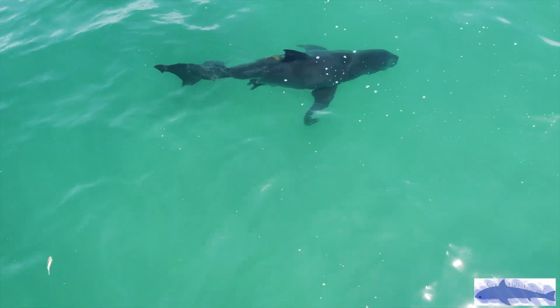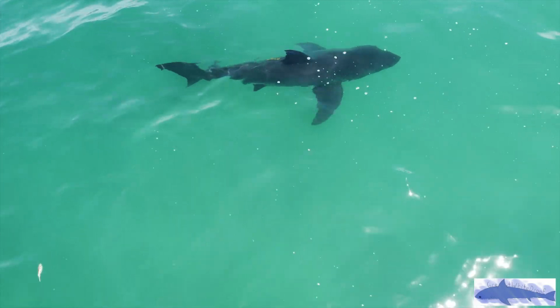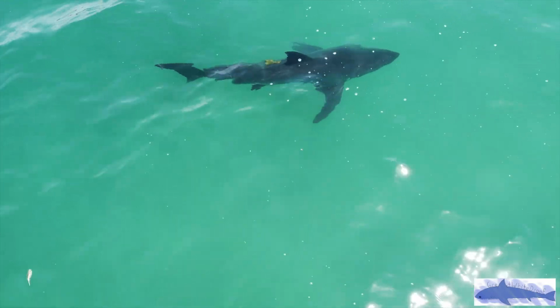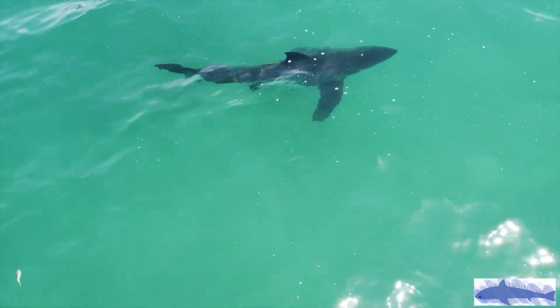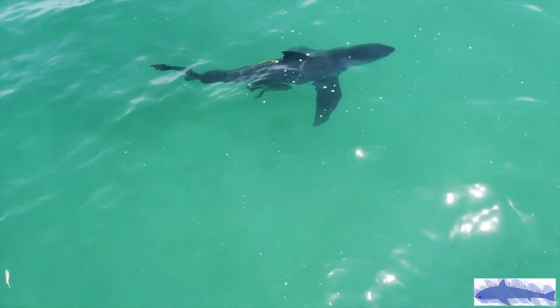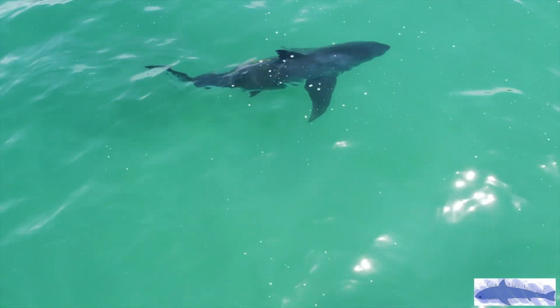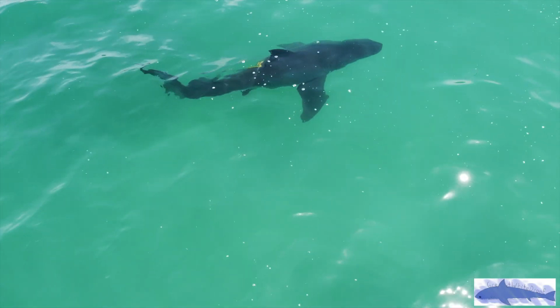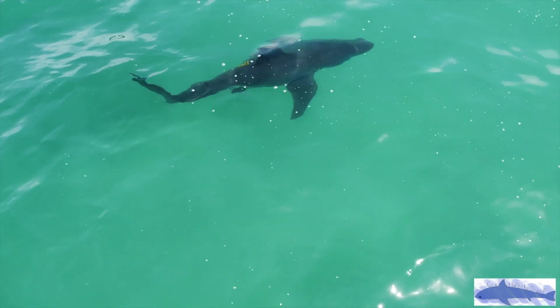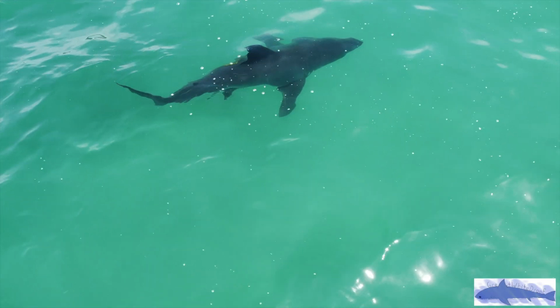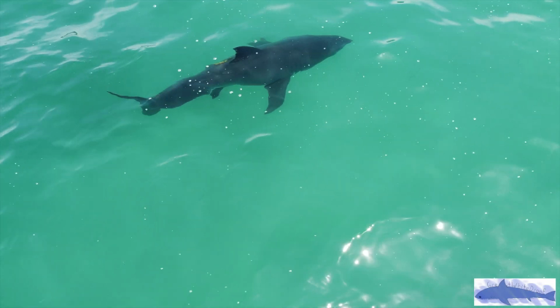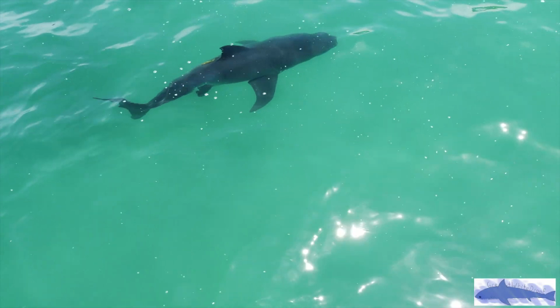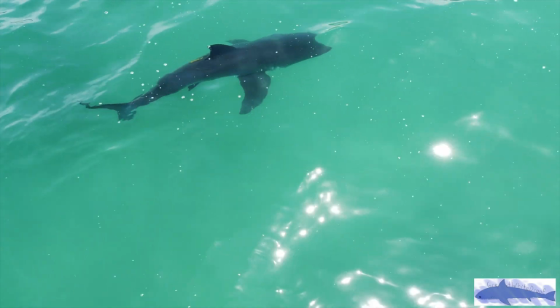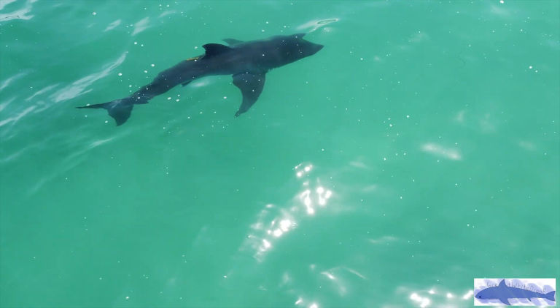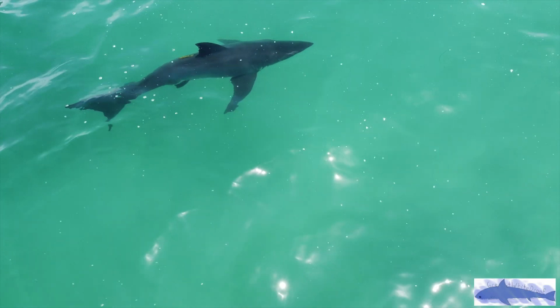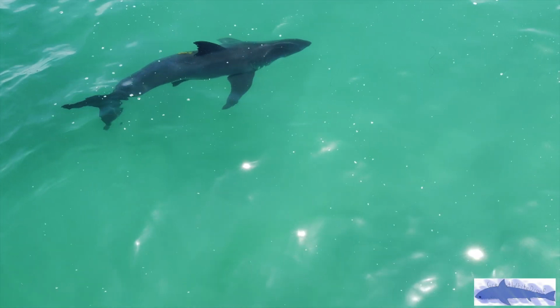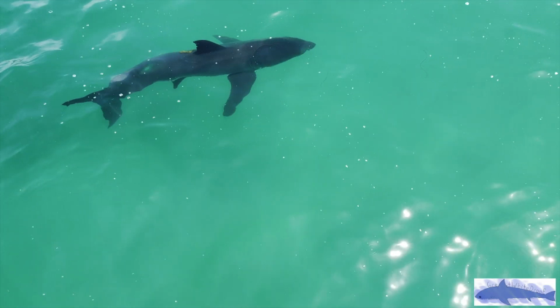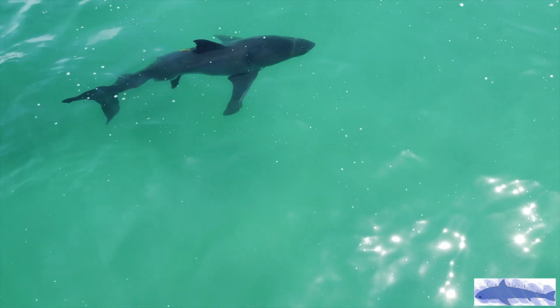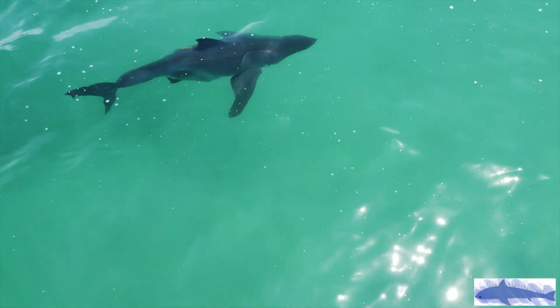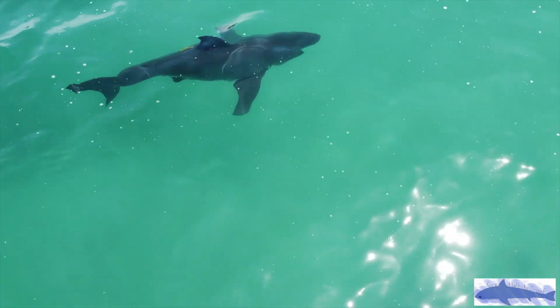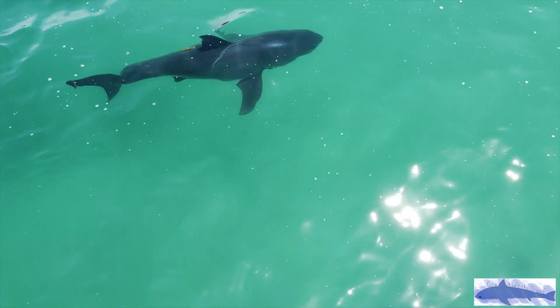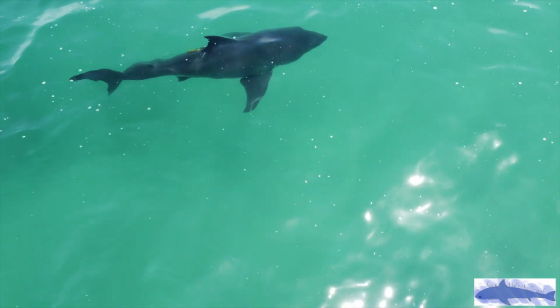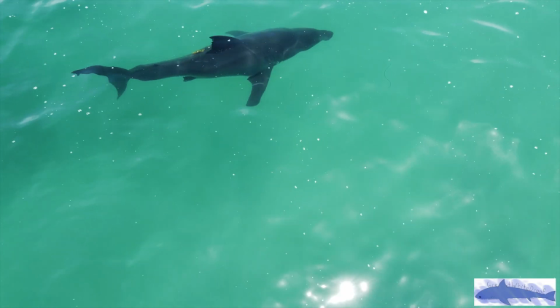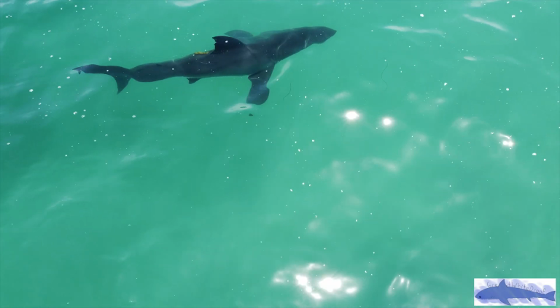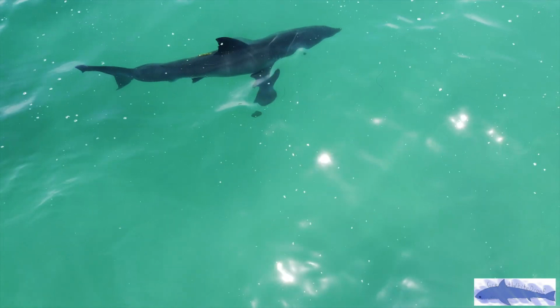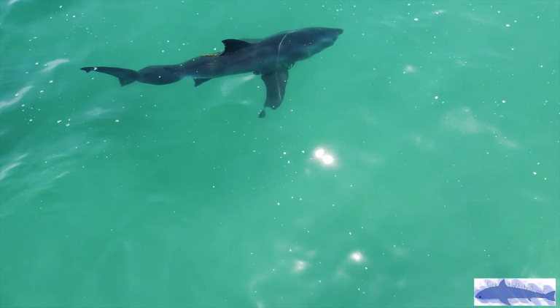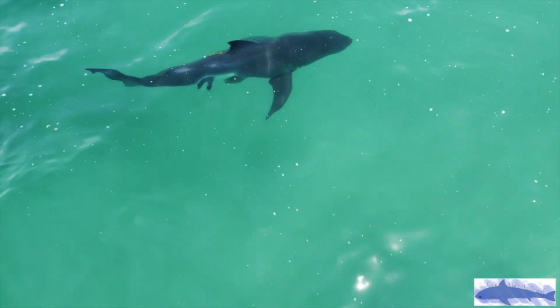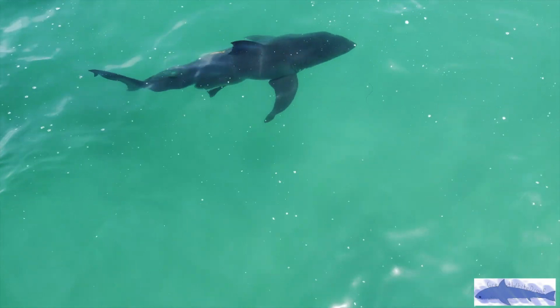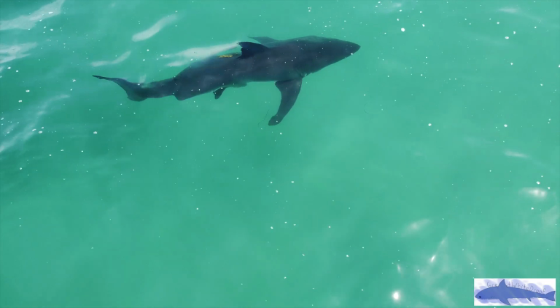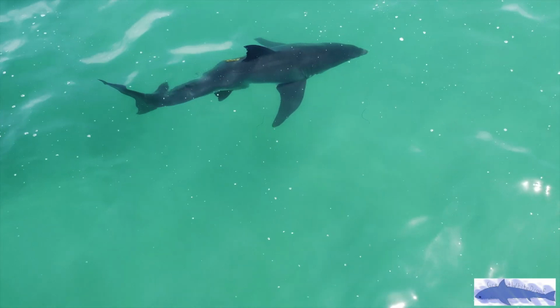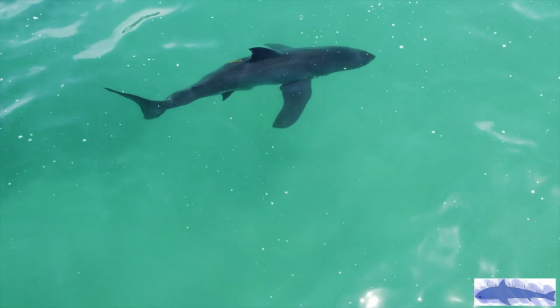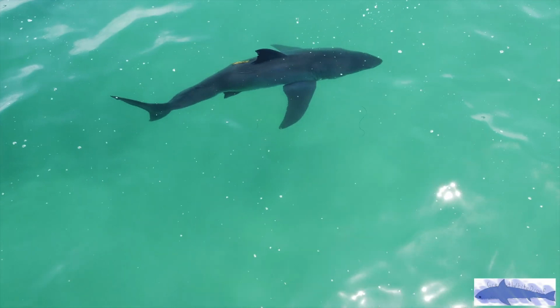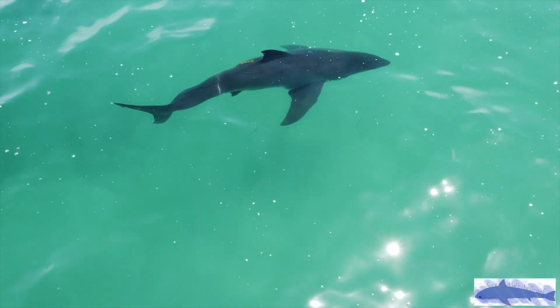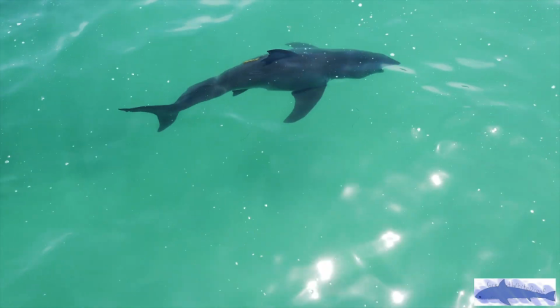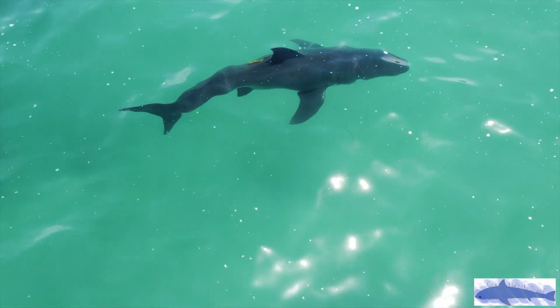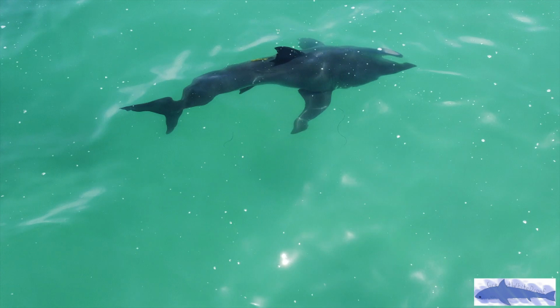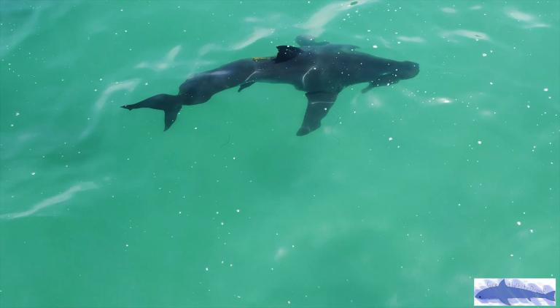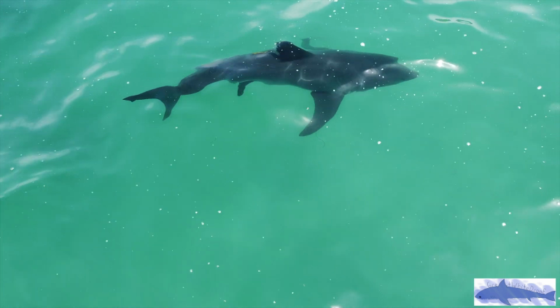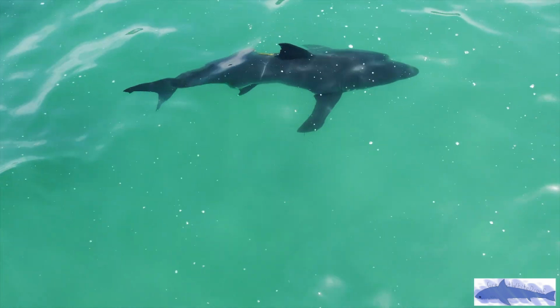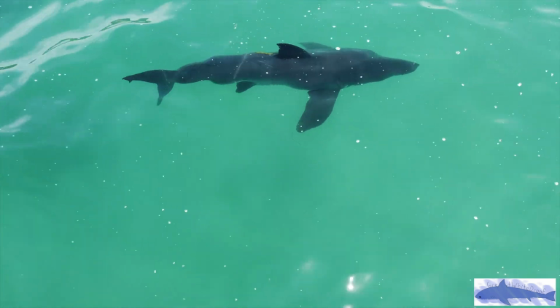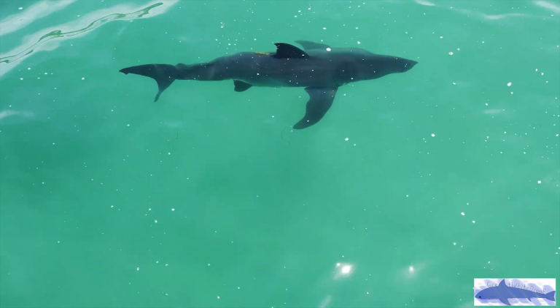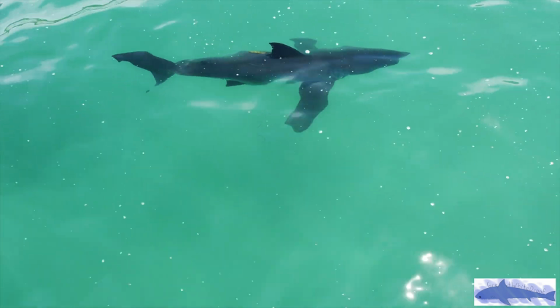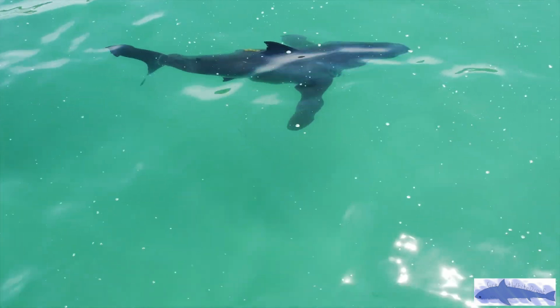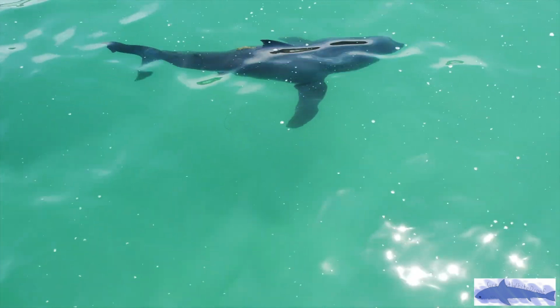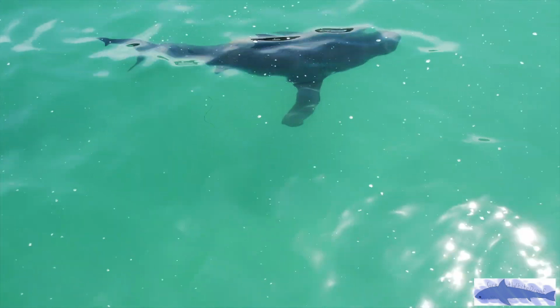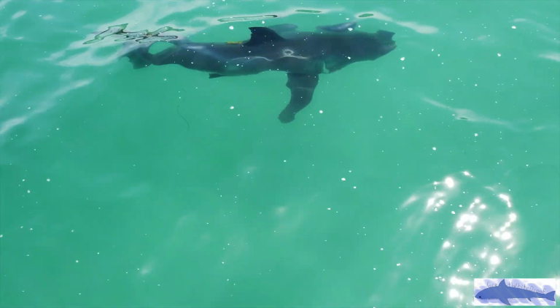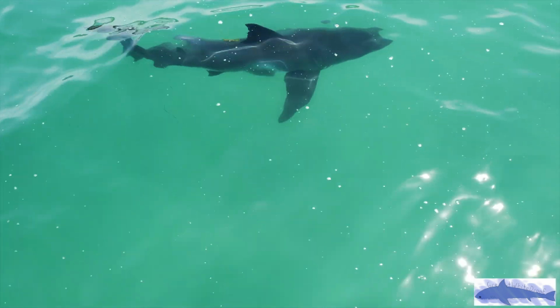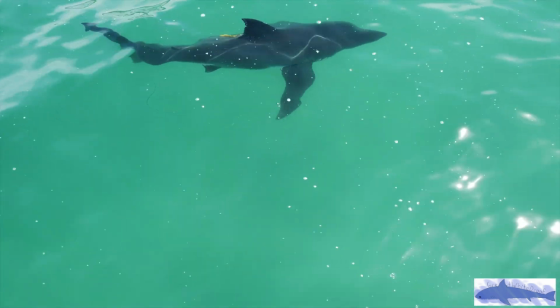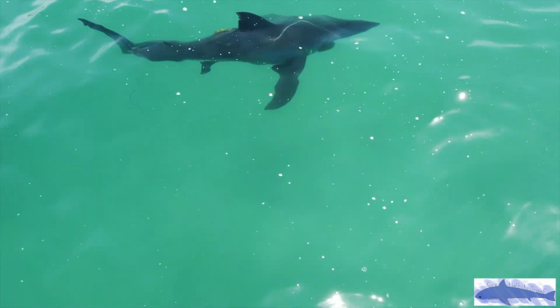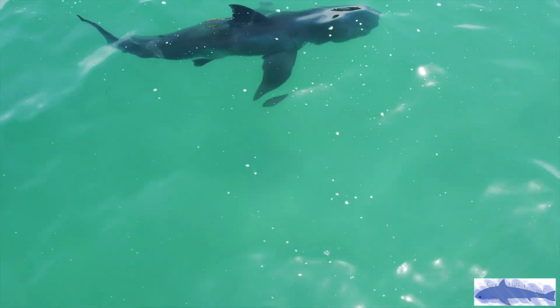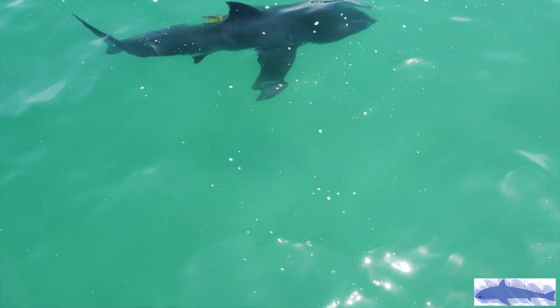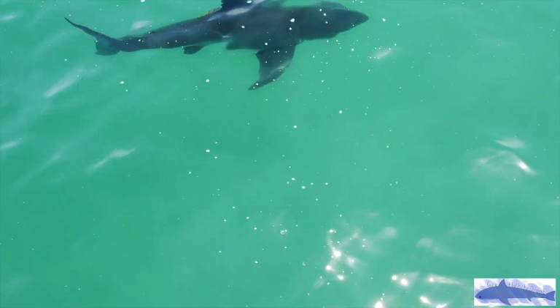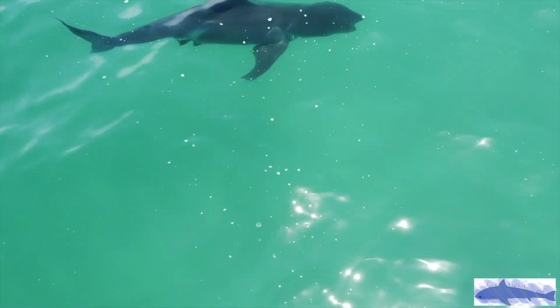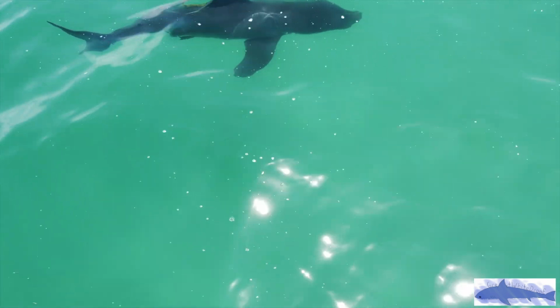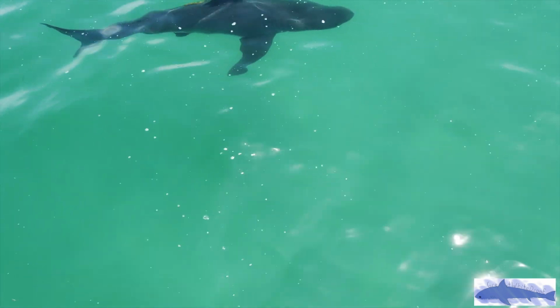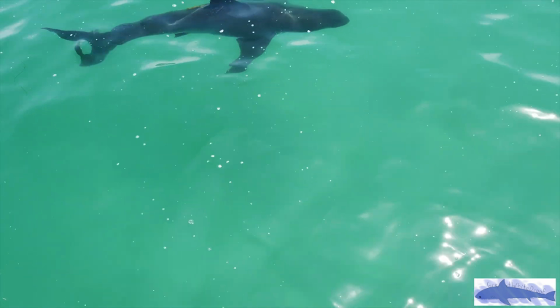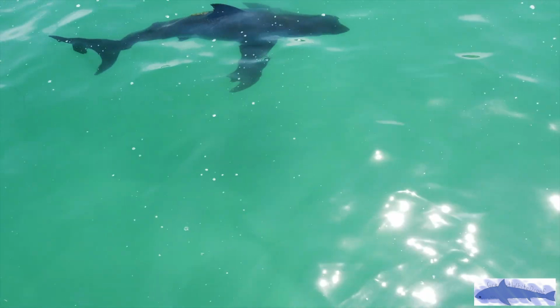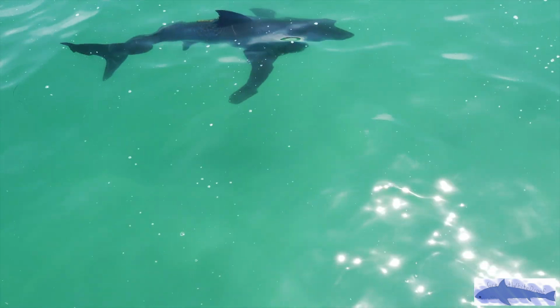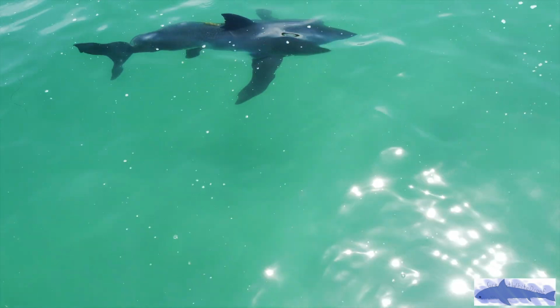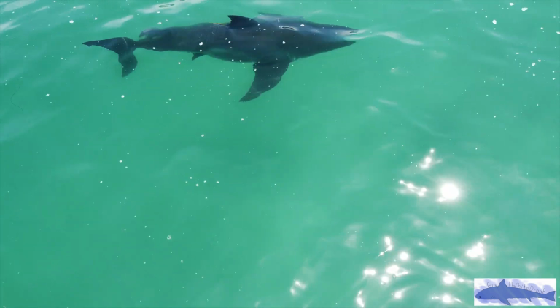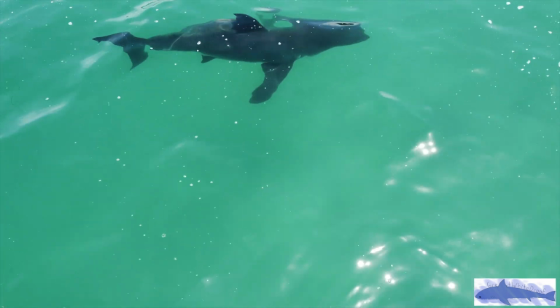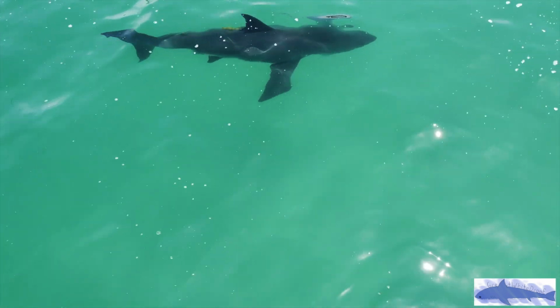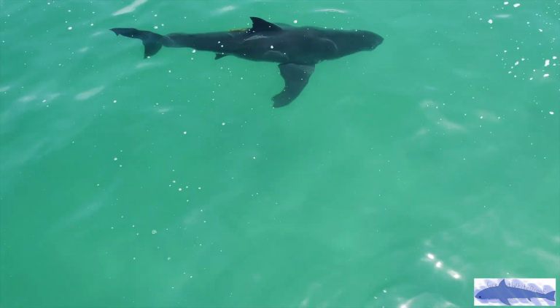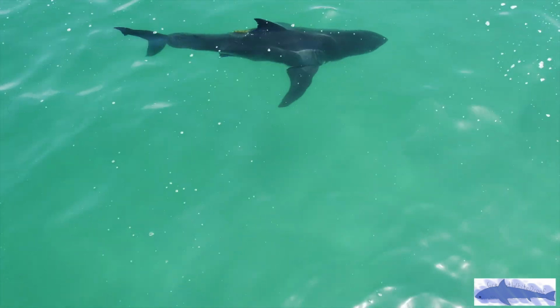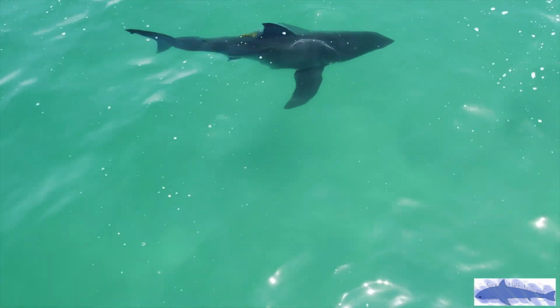This shark, which I measured at 8 to 9 feet, is definitely larger for Southern California standards, especially here in San Diego.